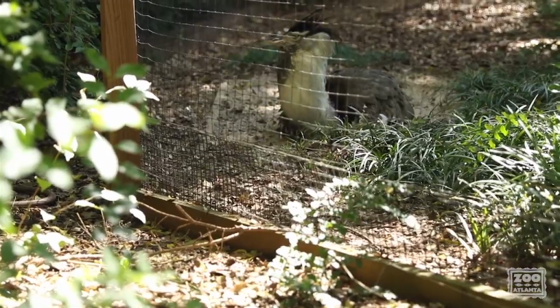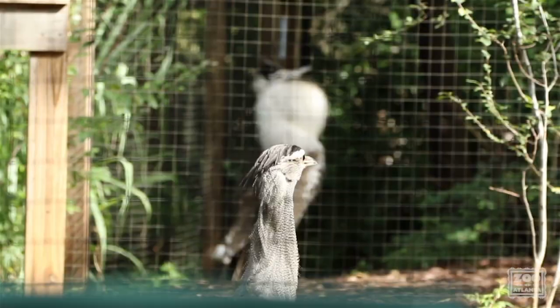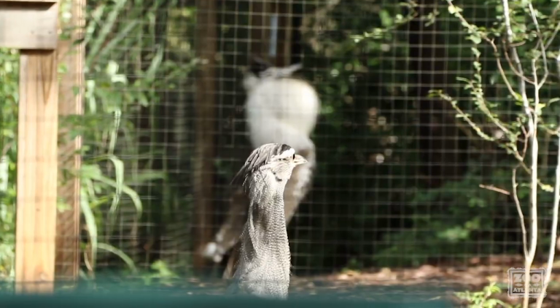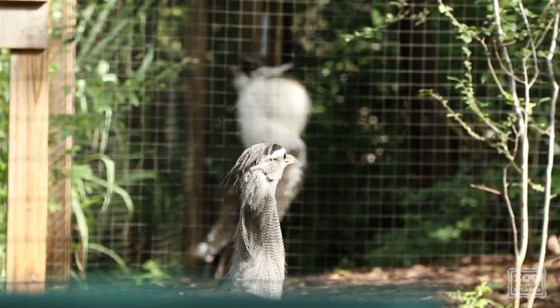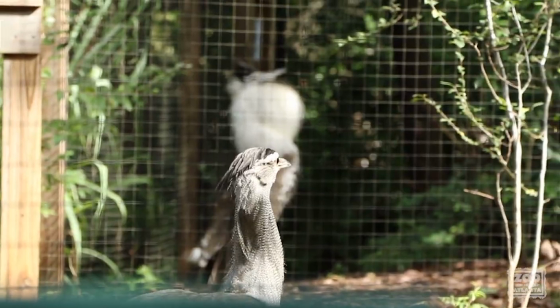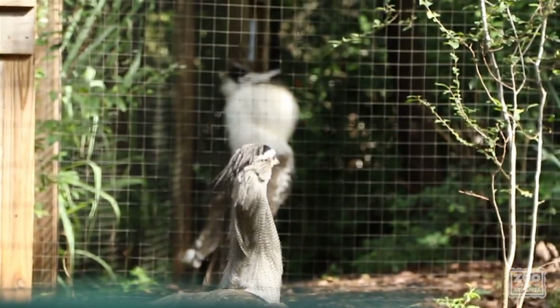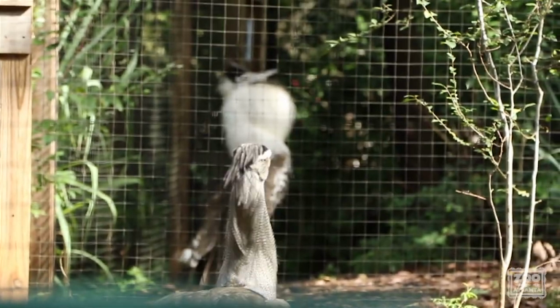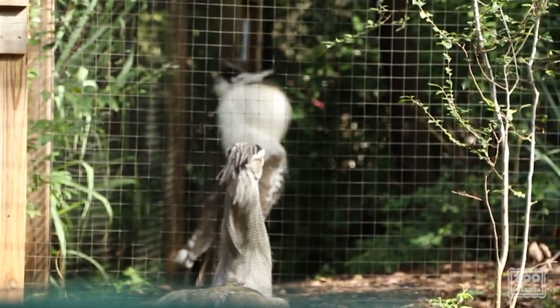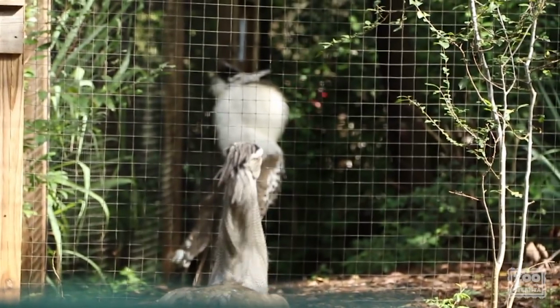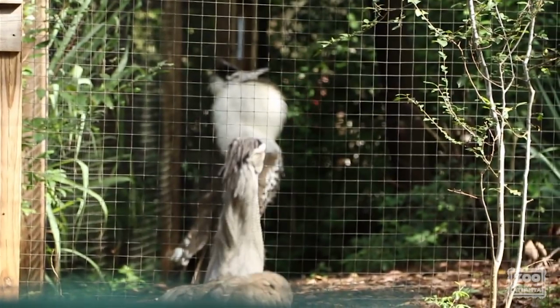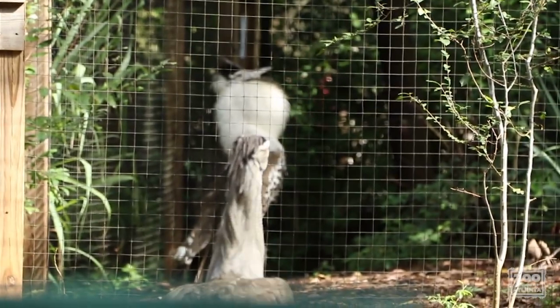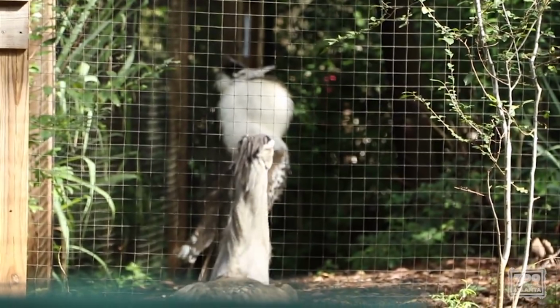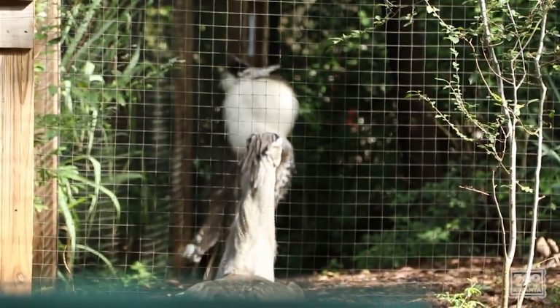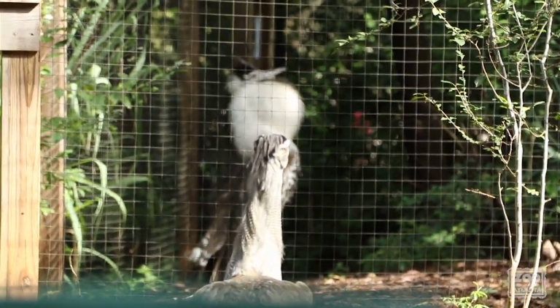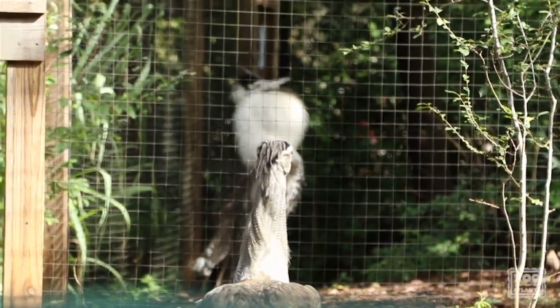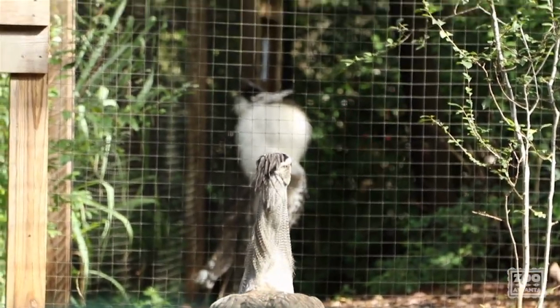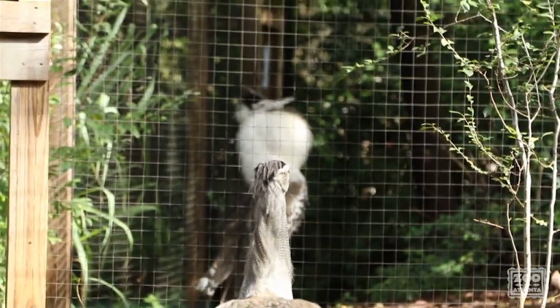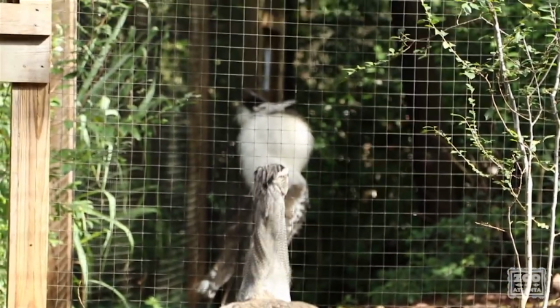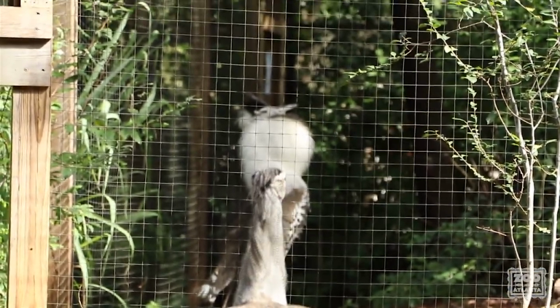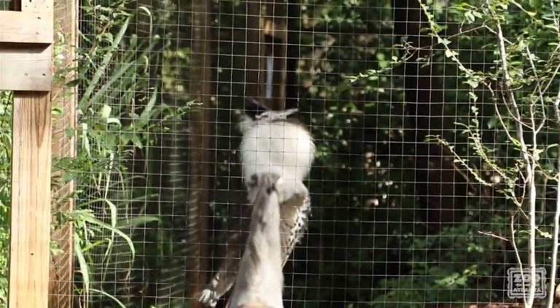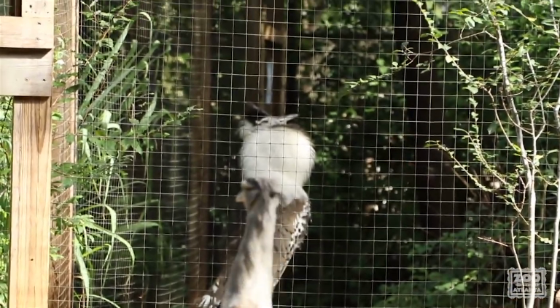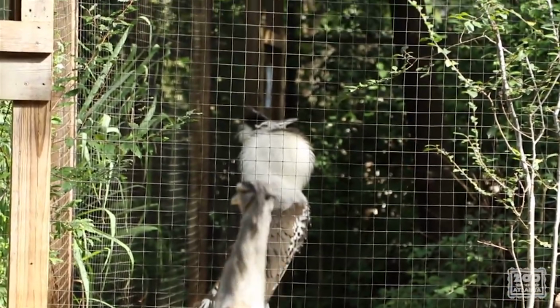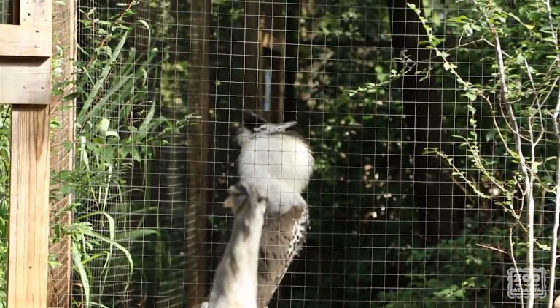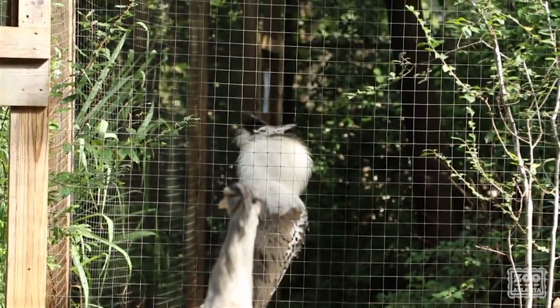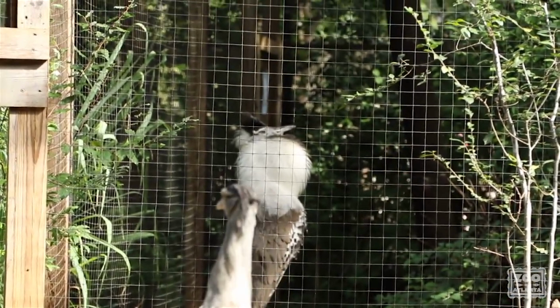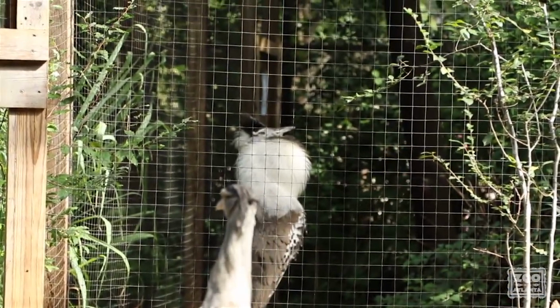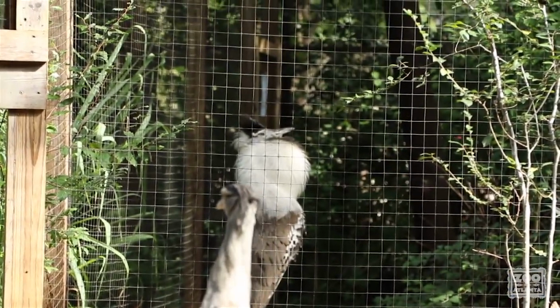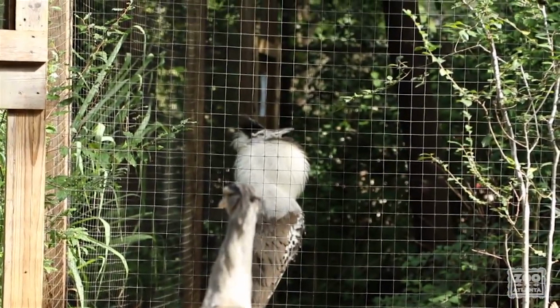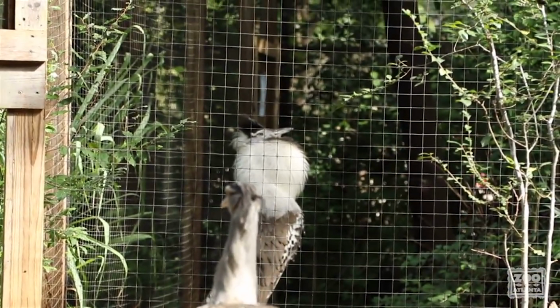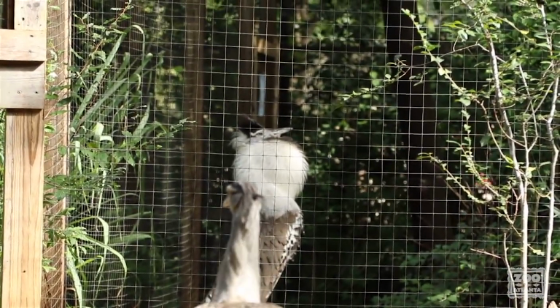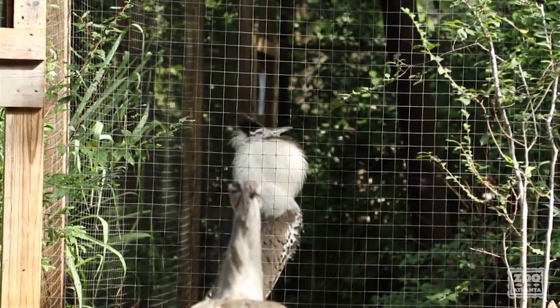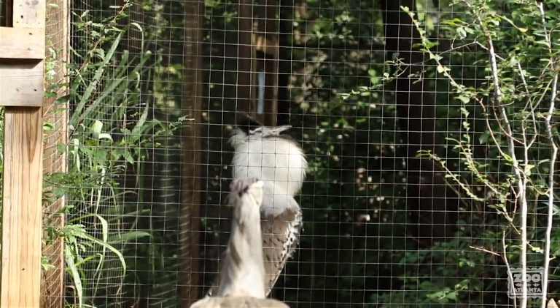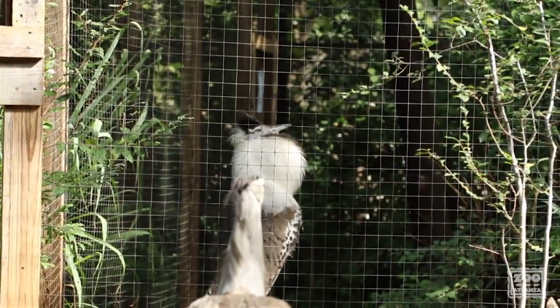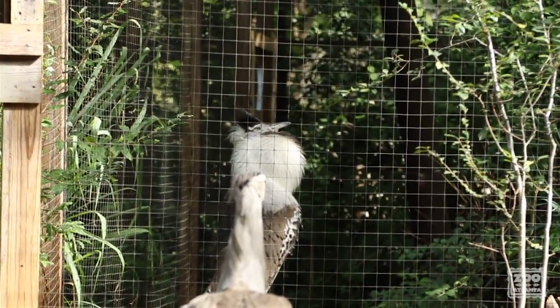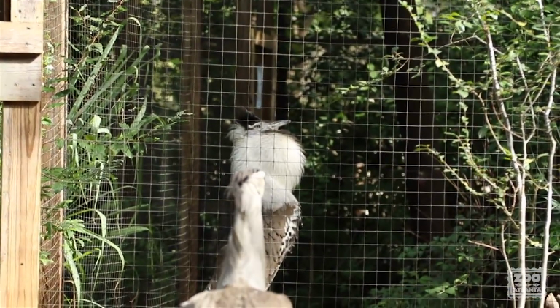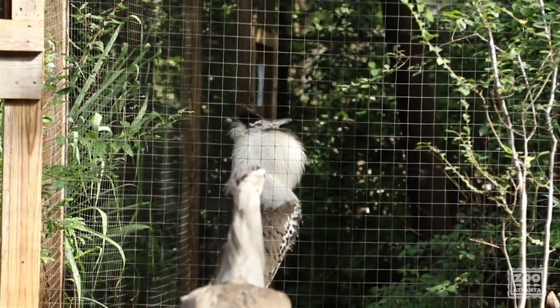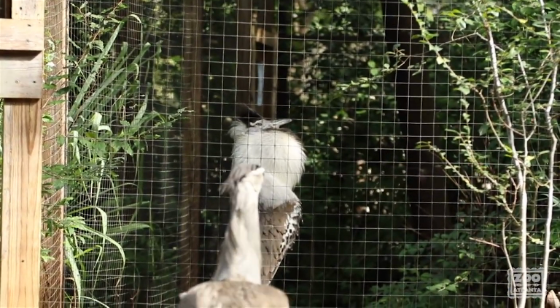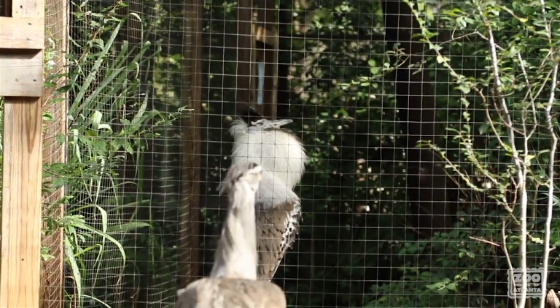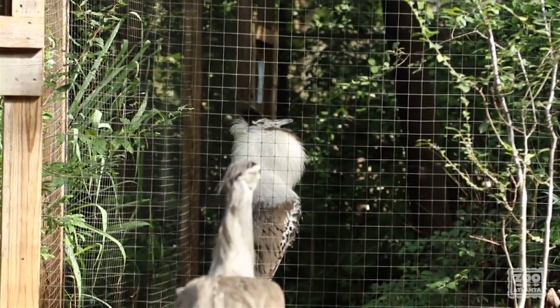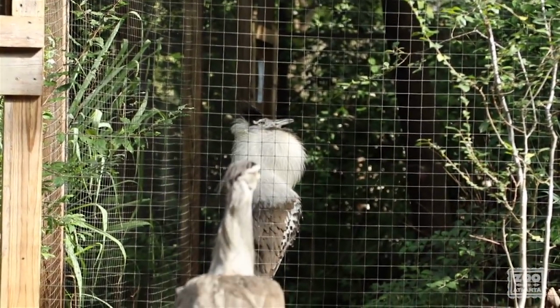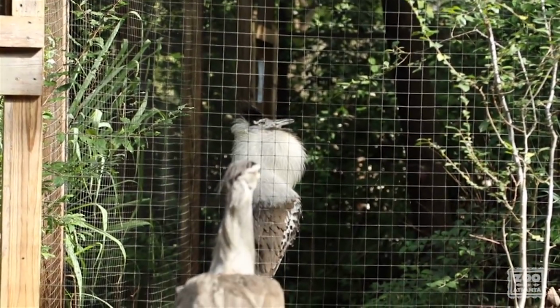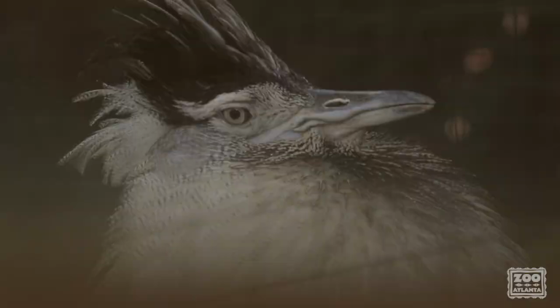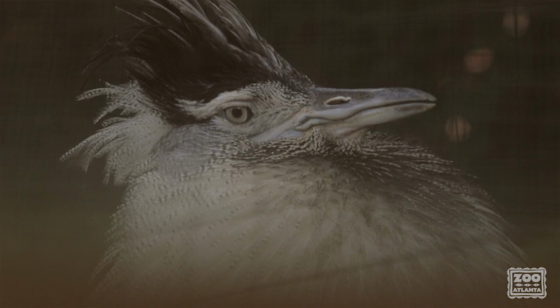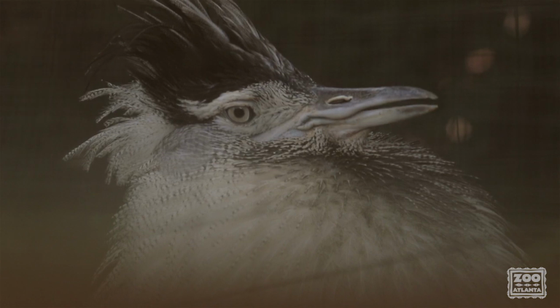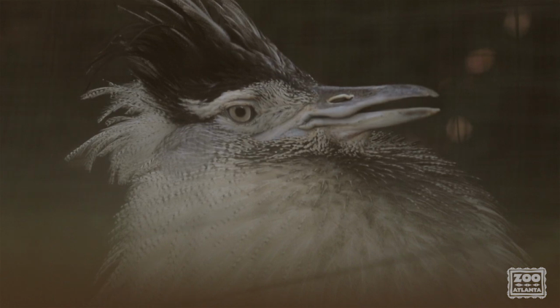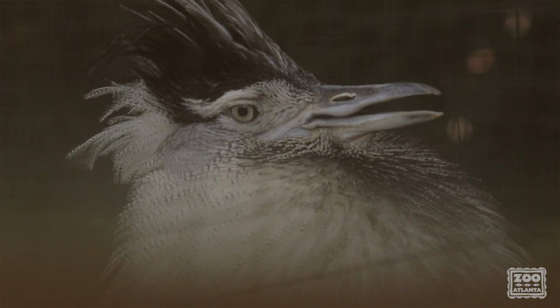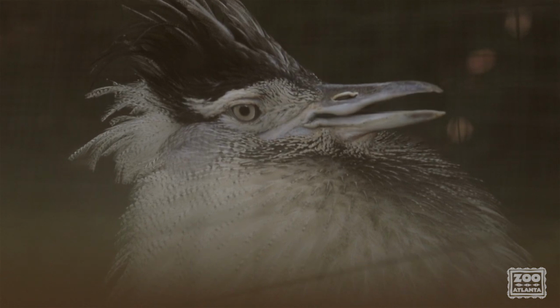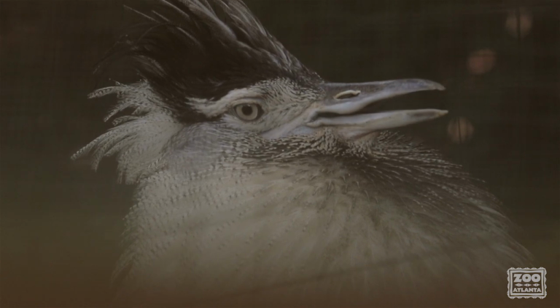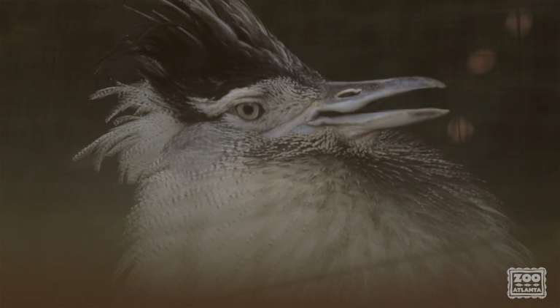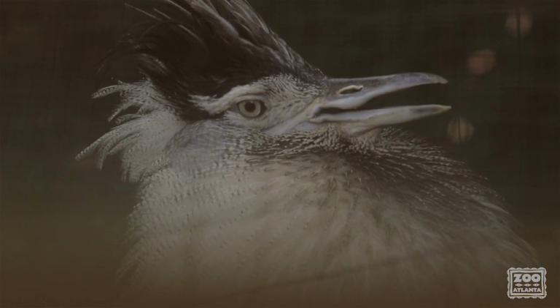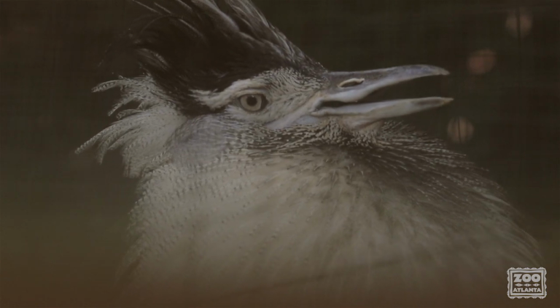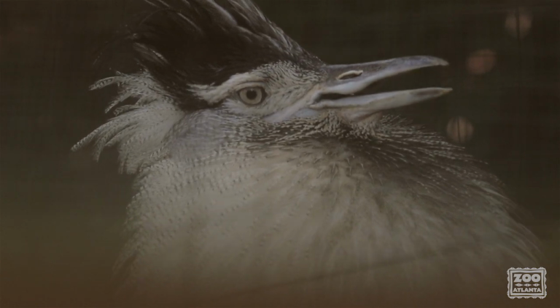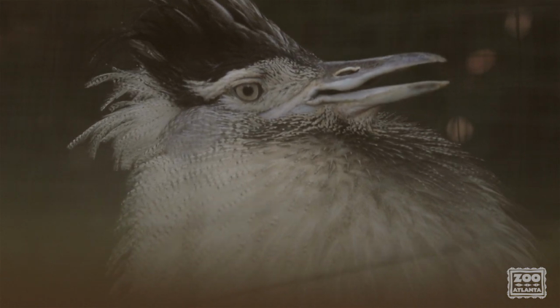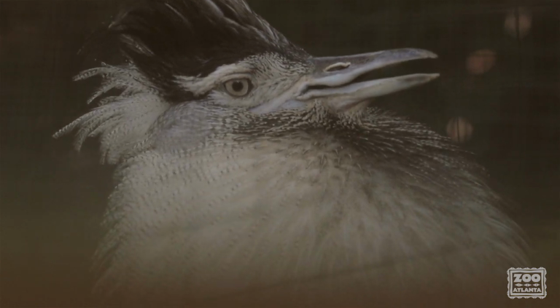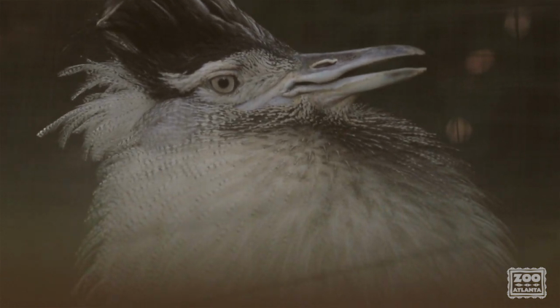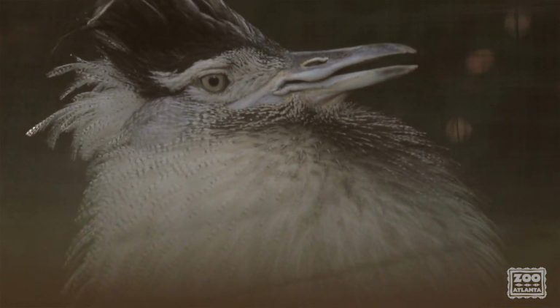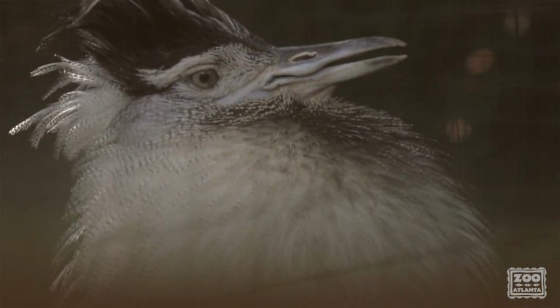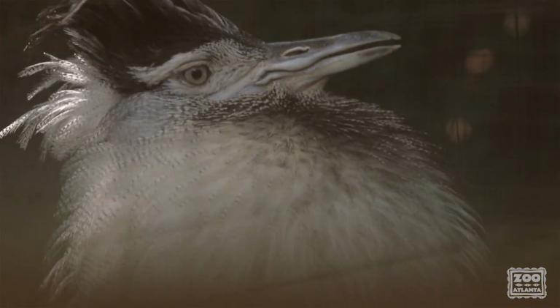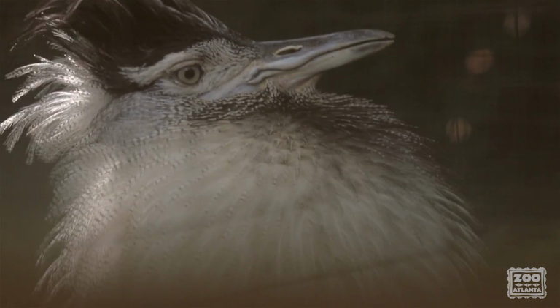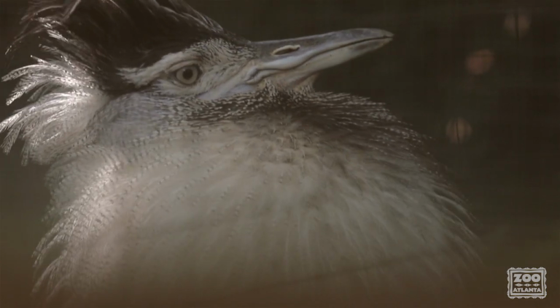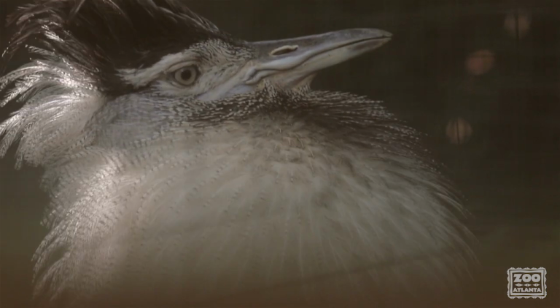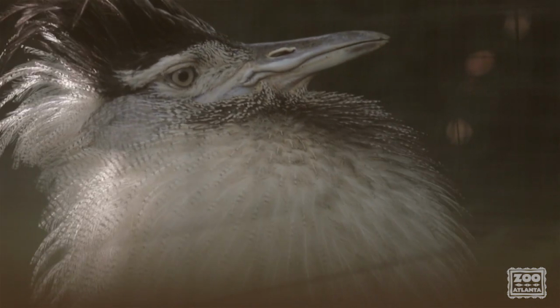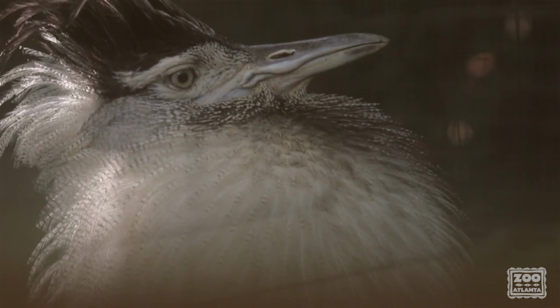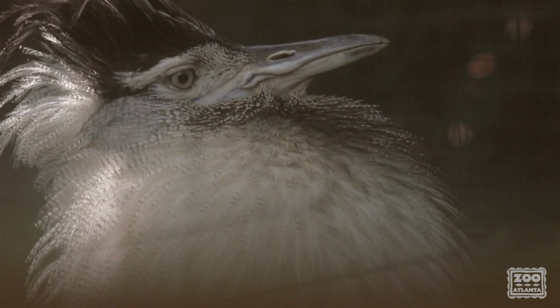Guests get a kick out of watching a giant bird roll around in the sand. One of the most unique things about Koris is the male breeding display. Seeing a male with an inflated neck is quite a comical sight for the guests.